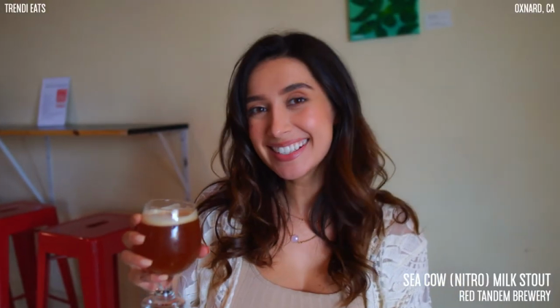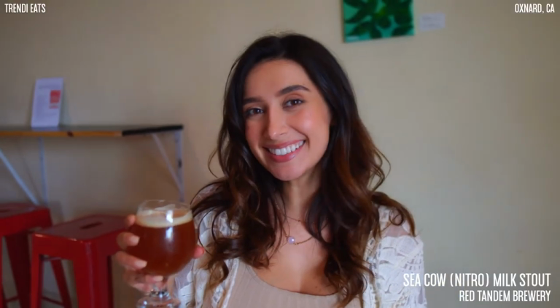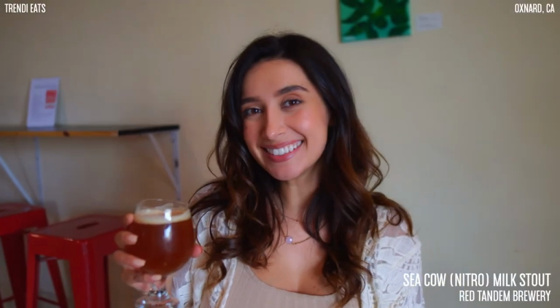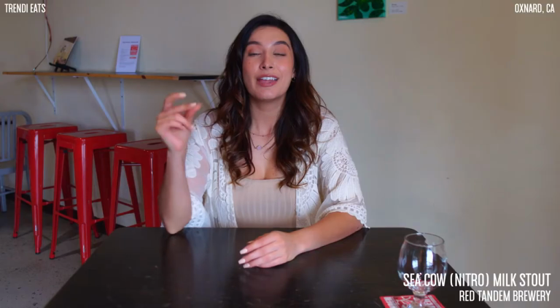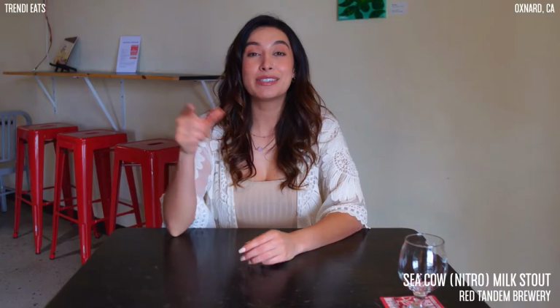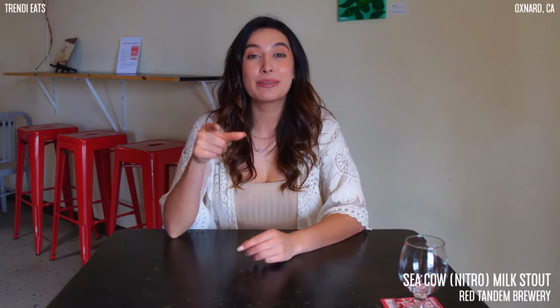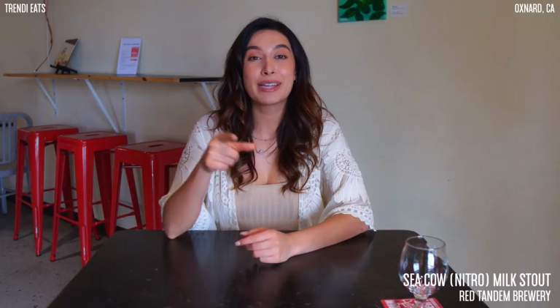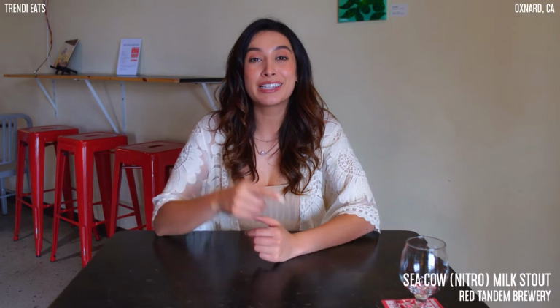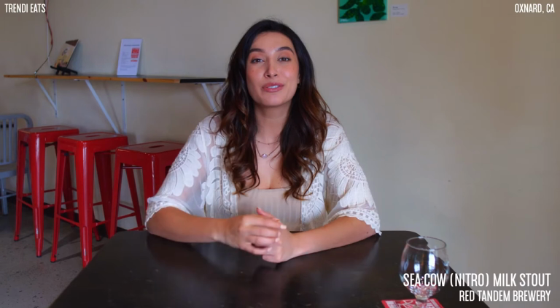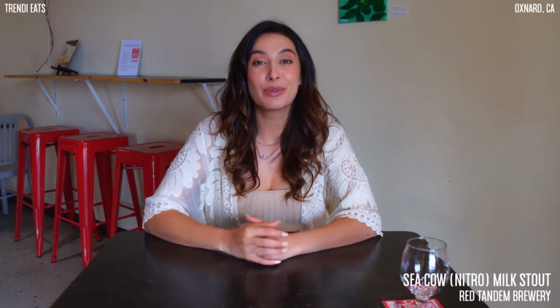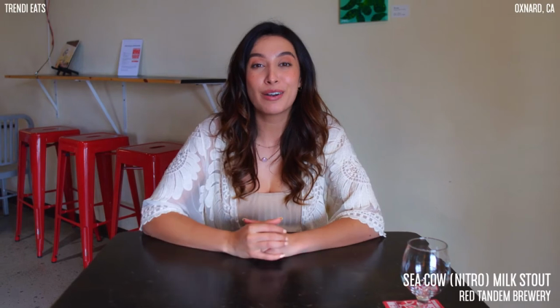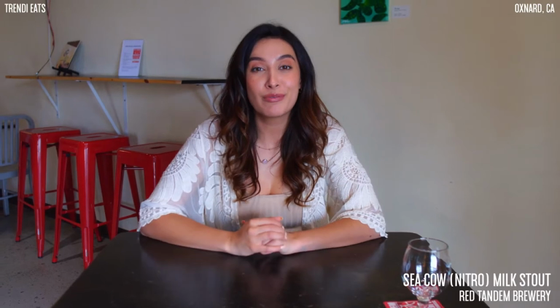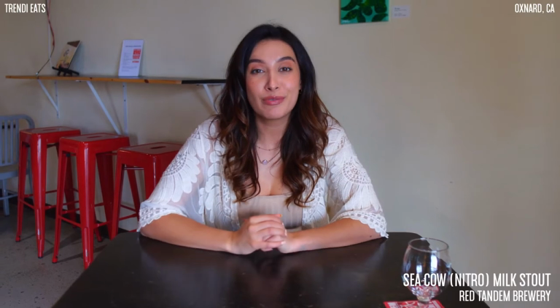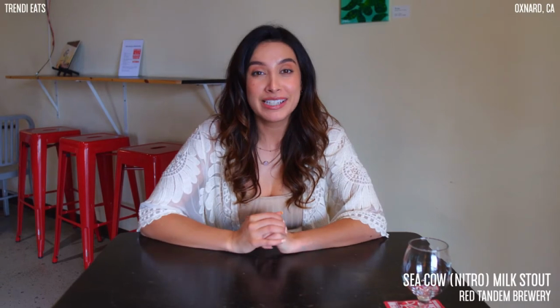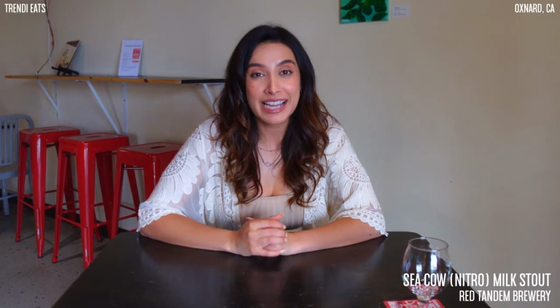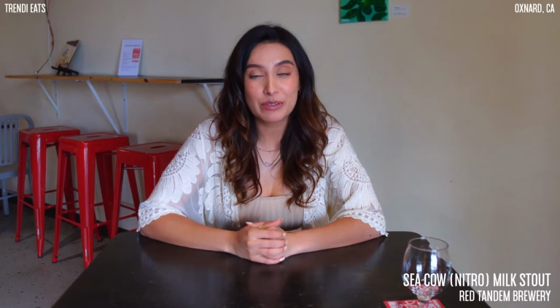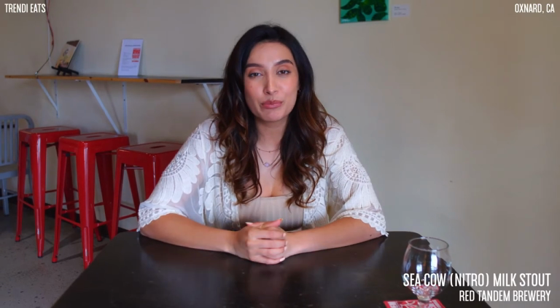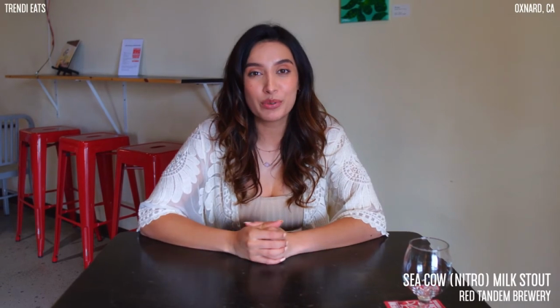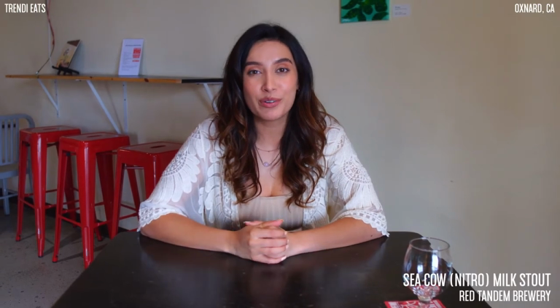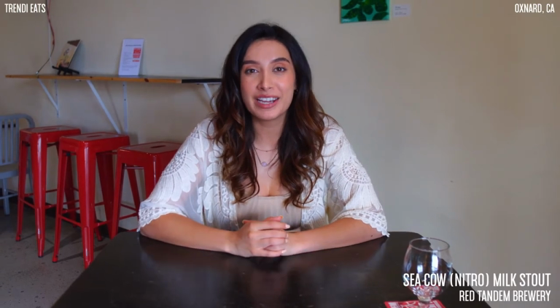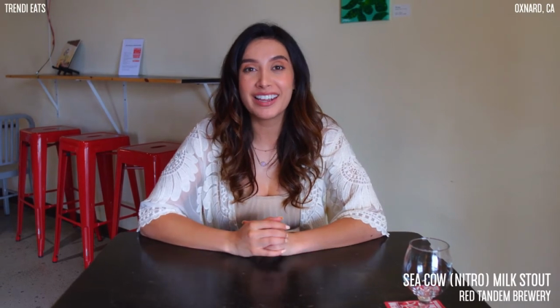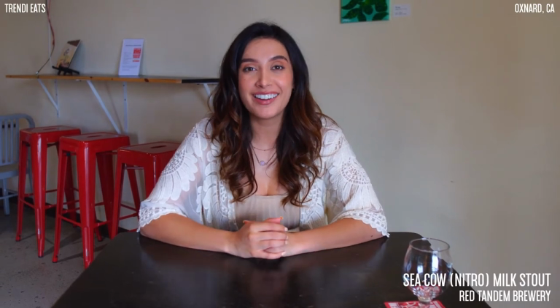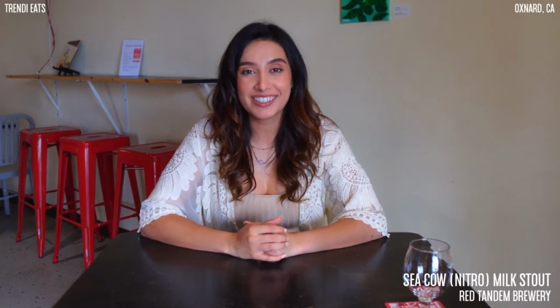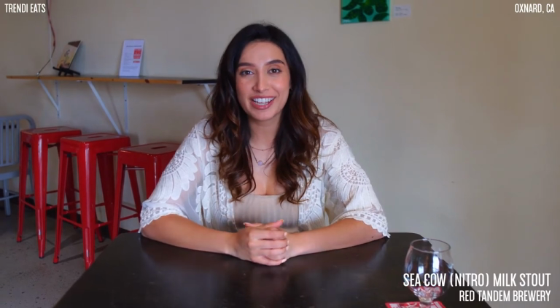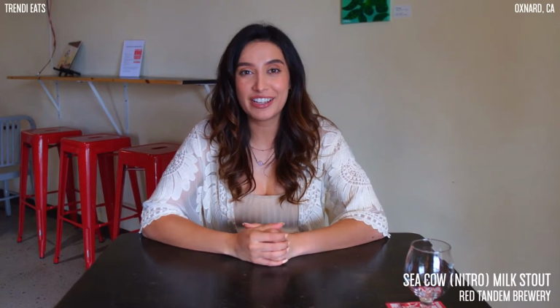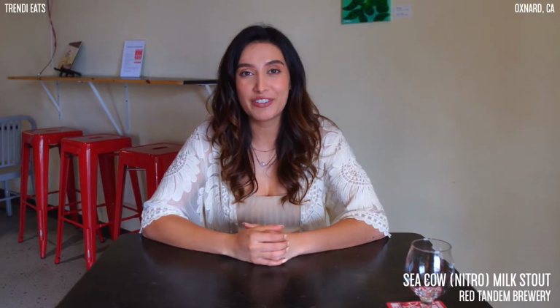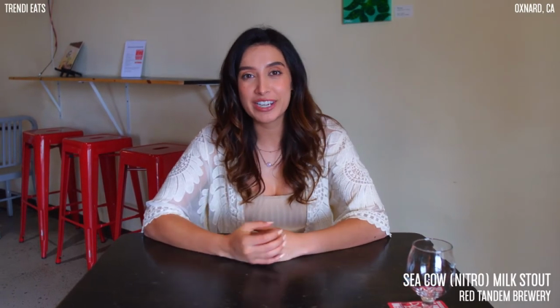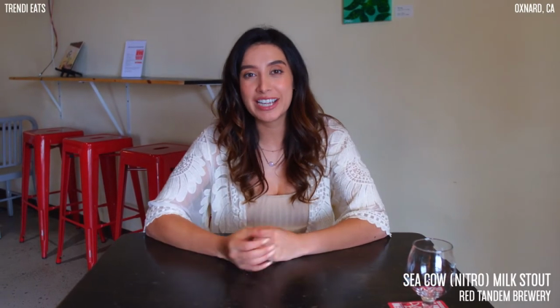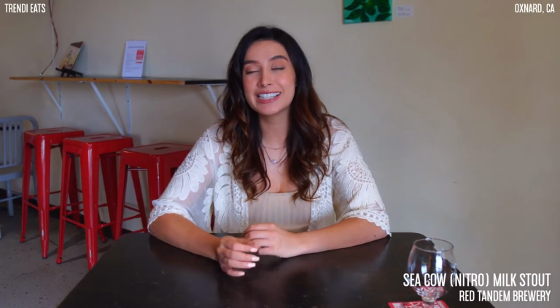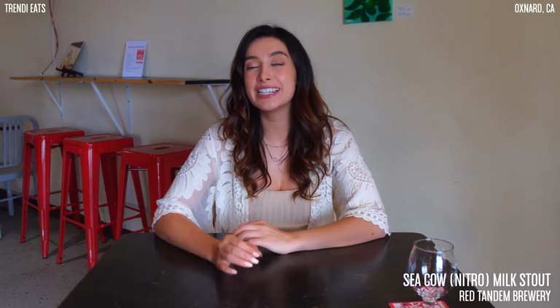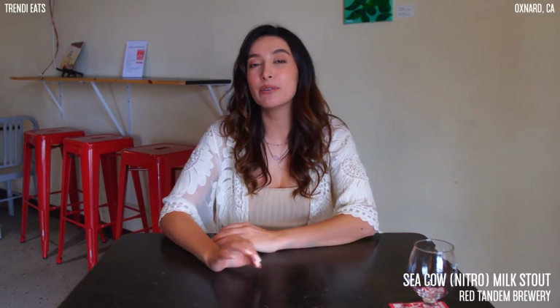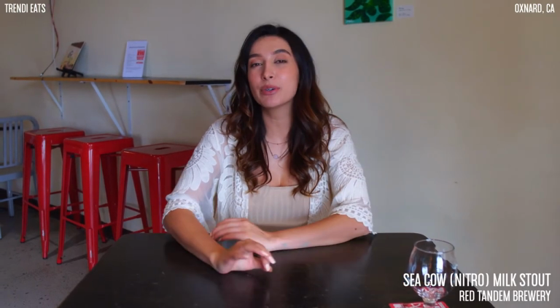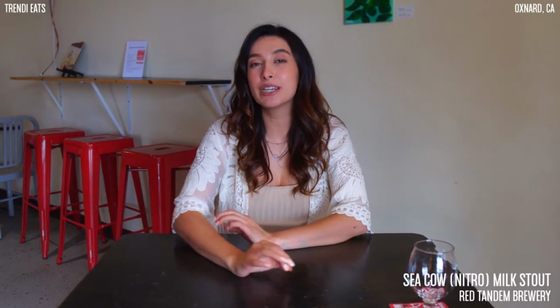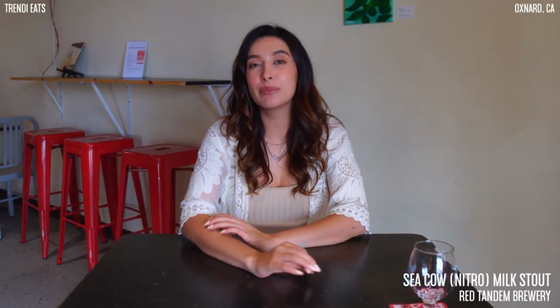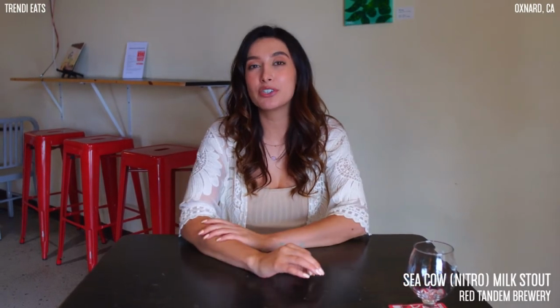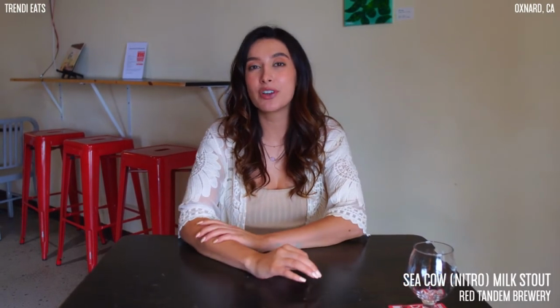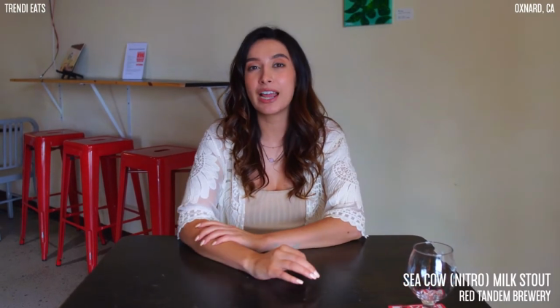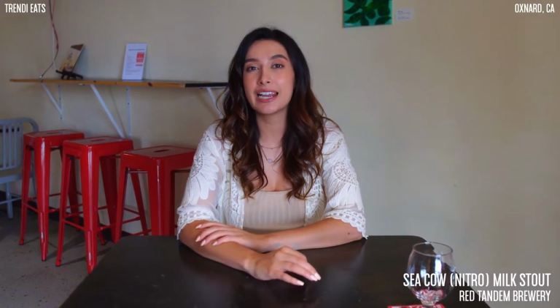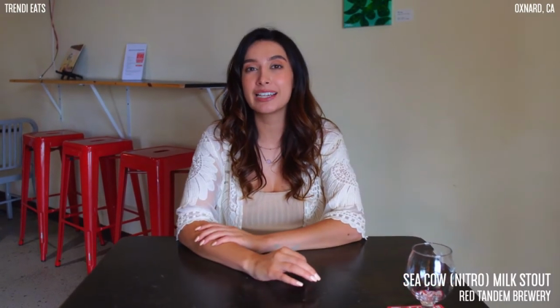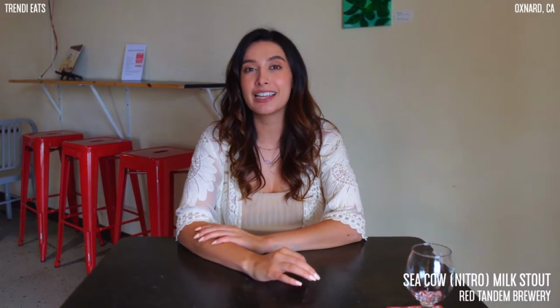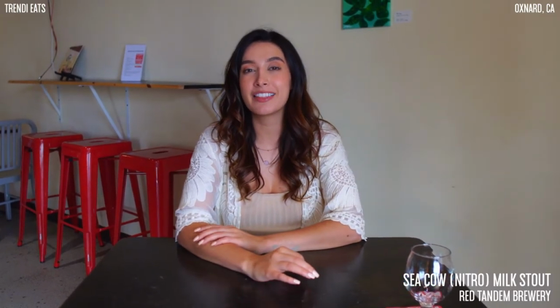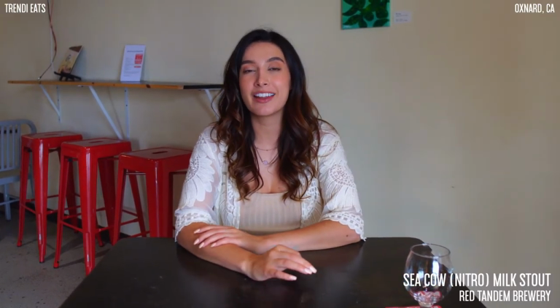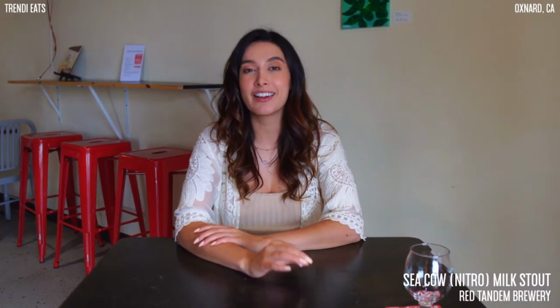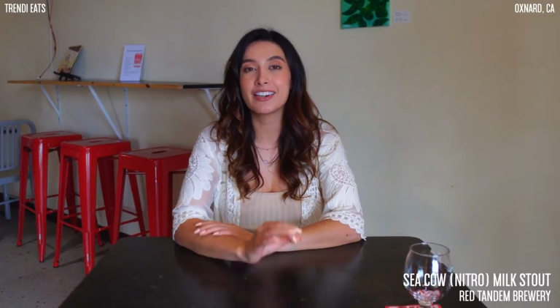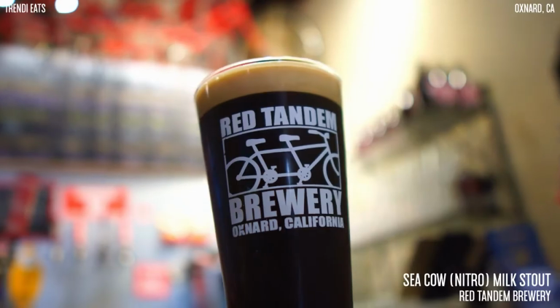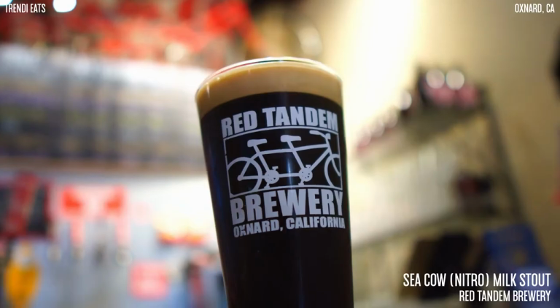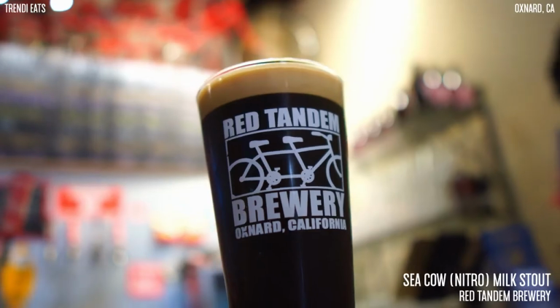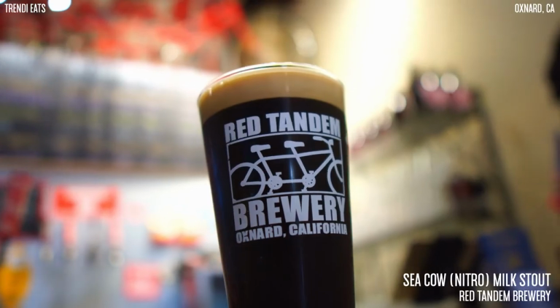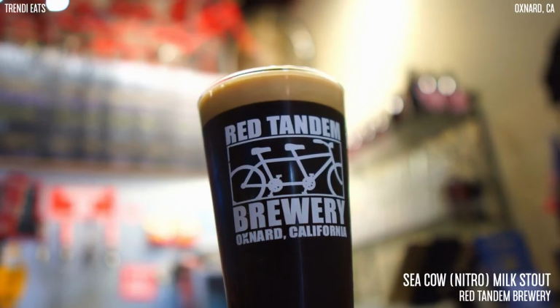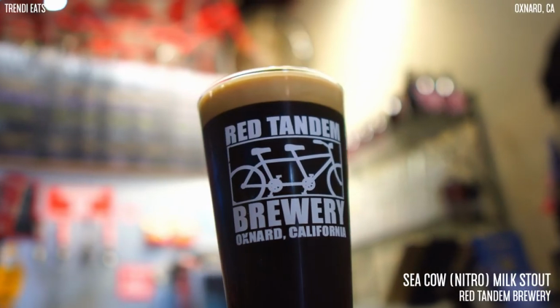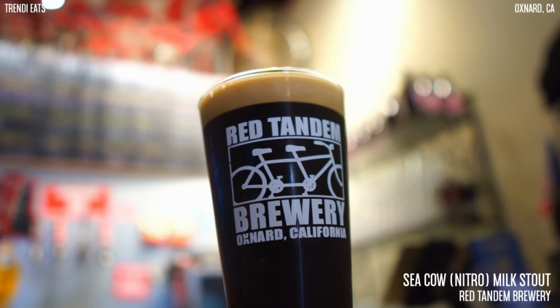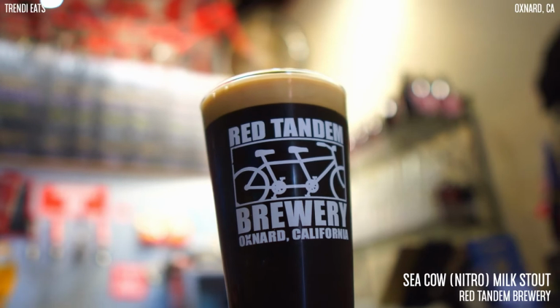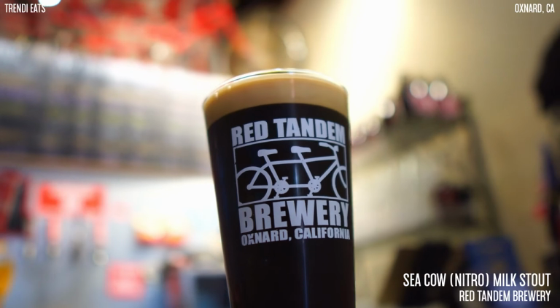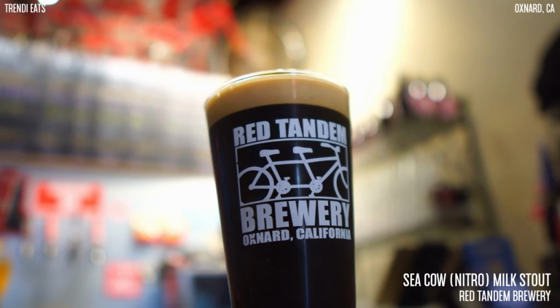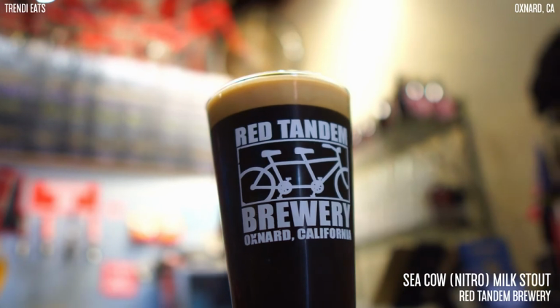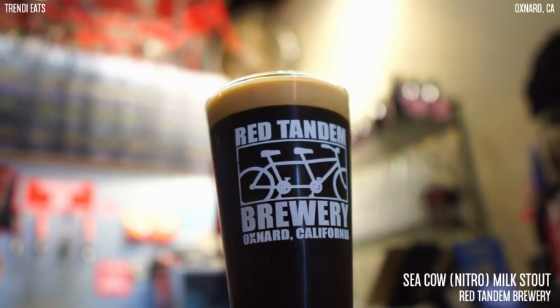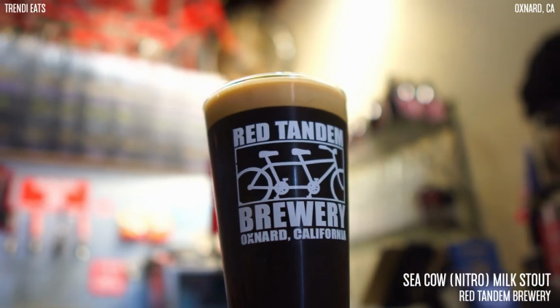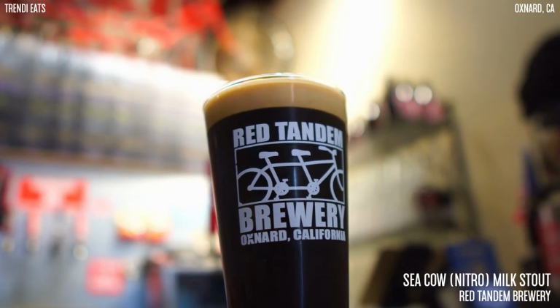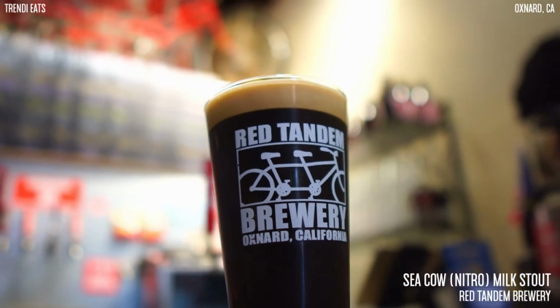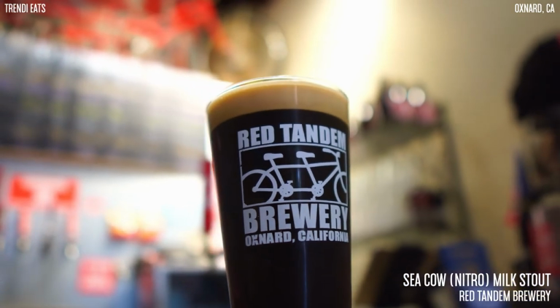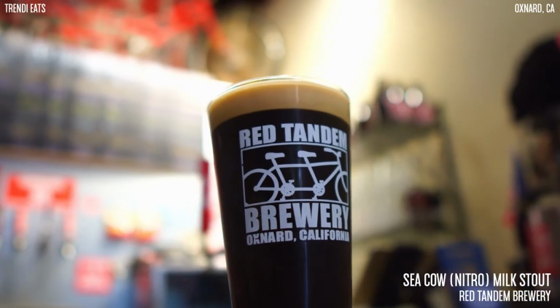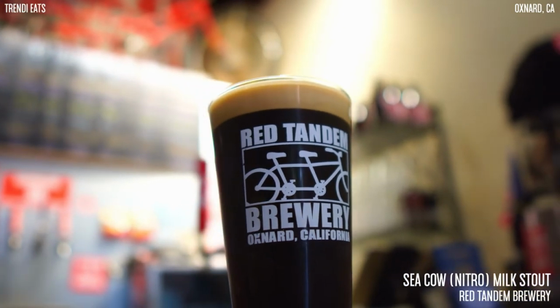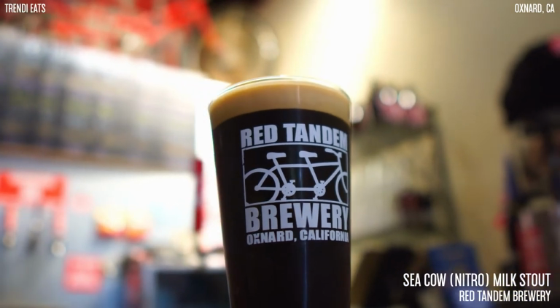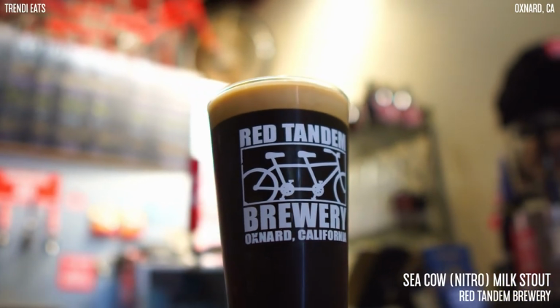Hey, what's up guys? We are at Red Tandem Brewery in Oxford, California, and today we're going to be trying their Sea Cow Nitro Milk Stout.